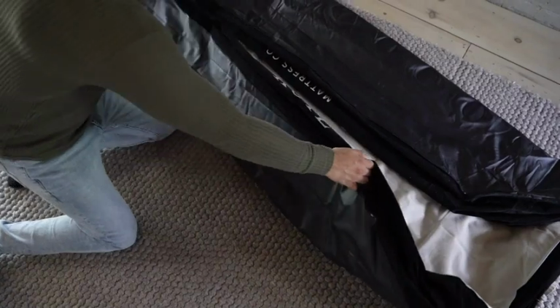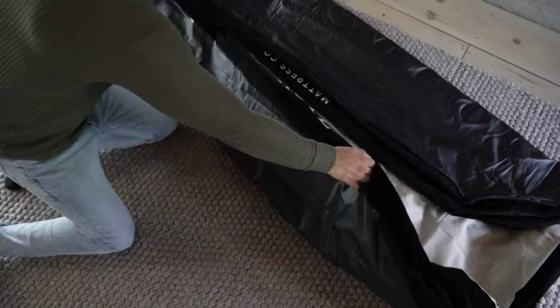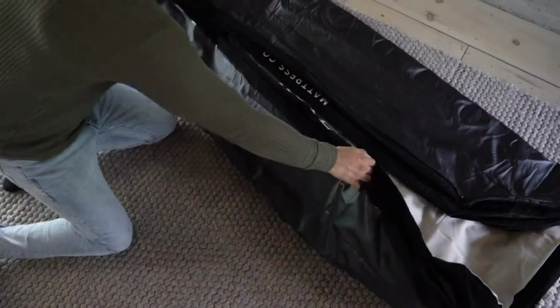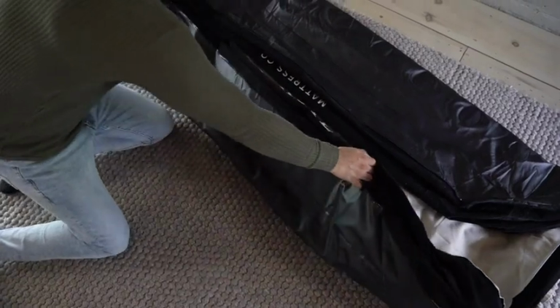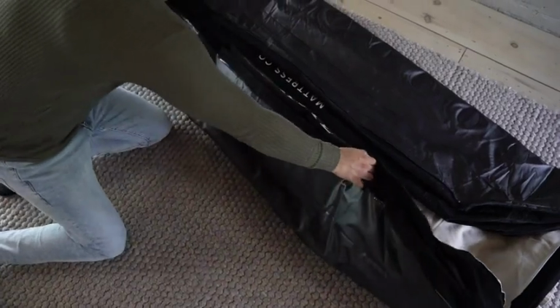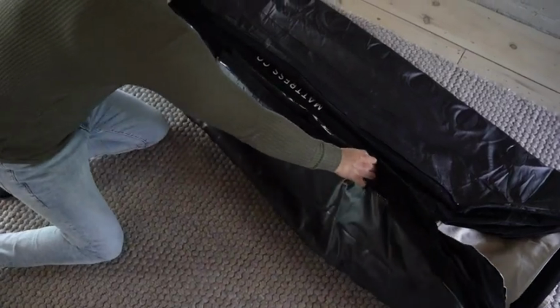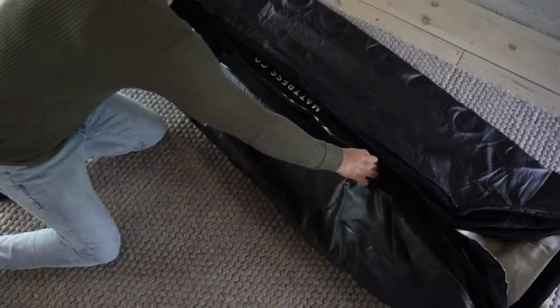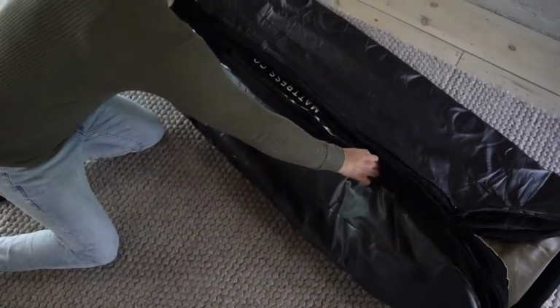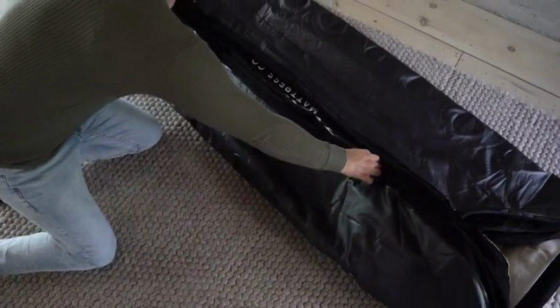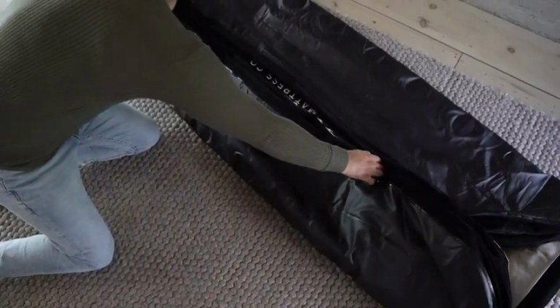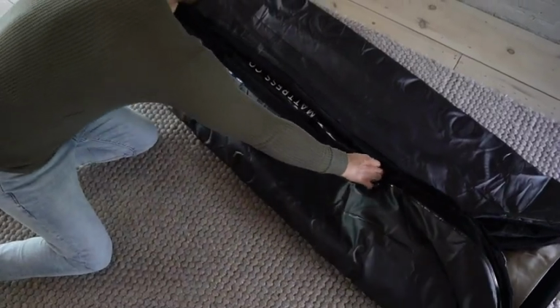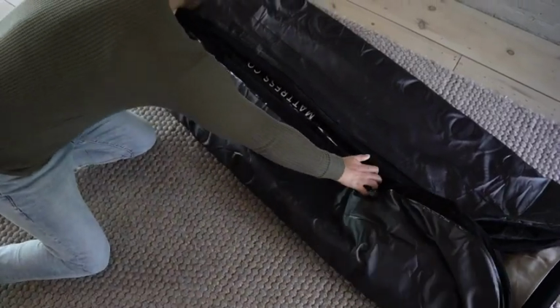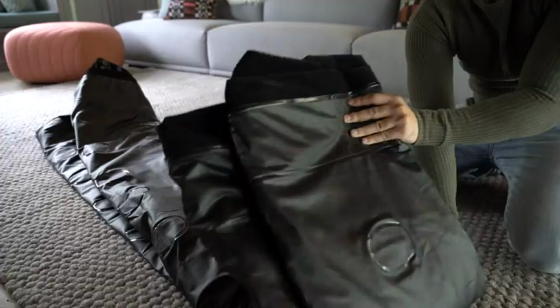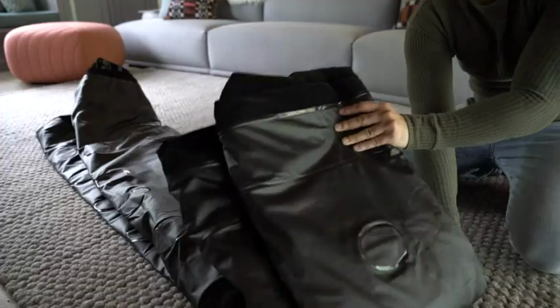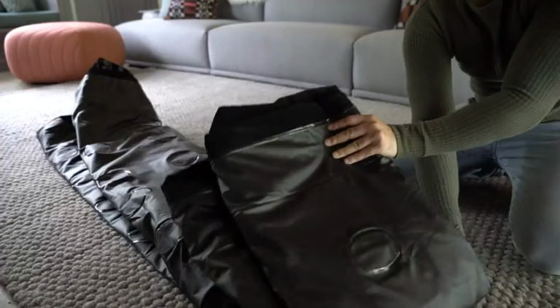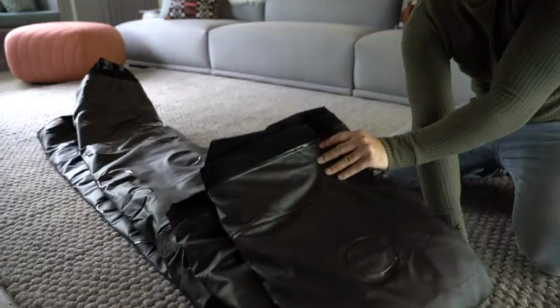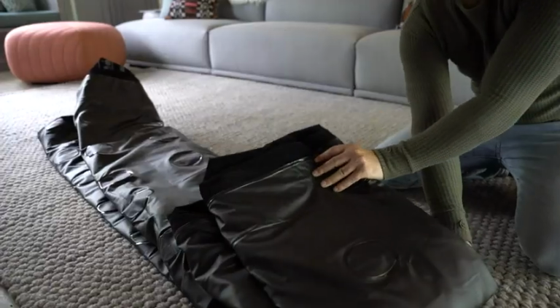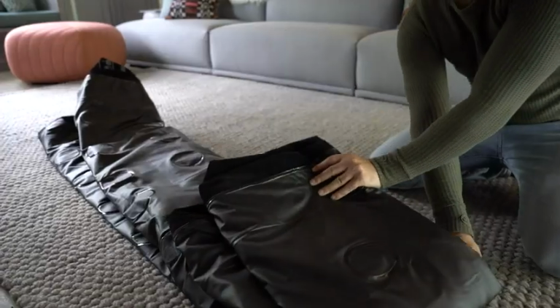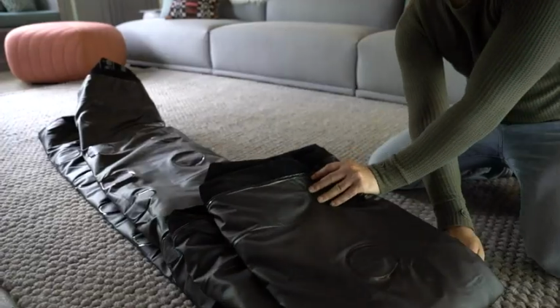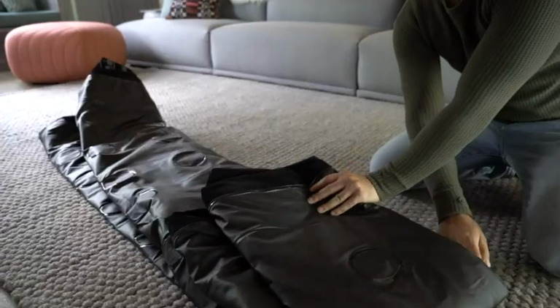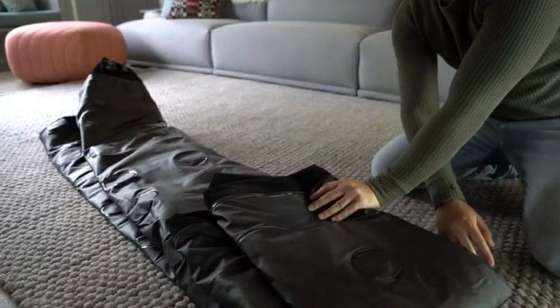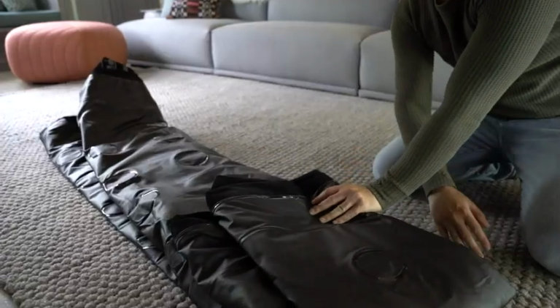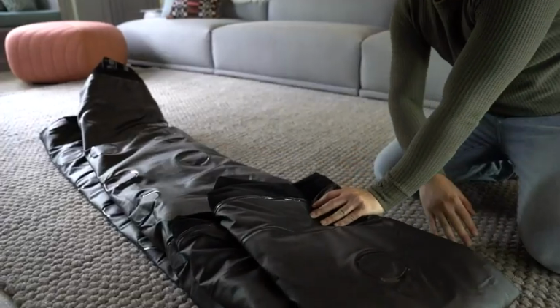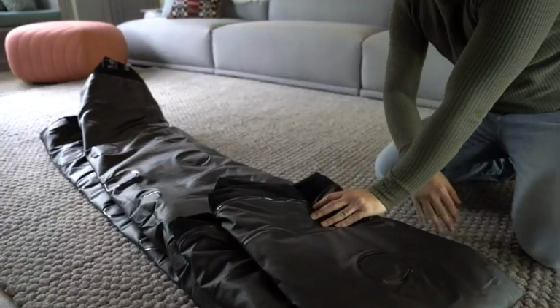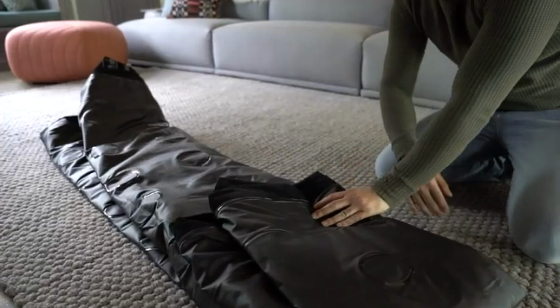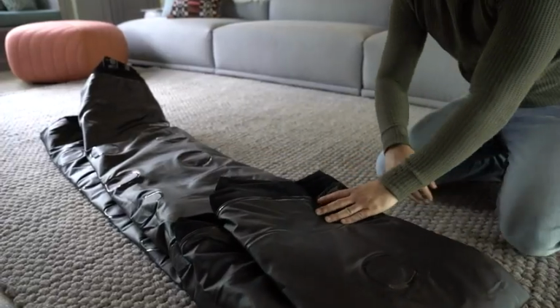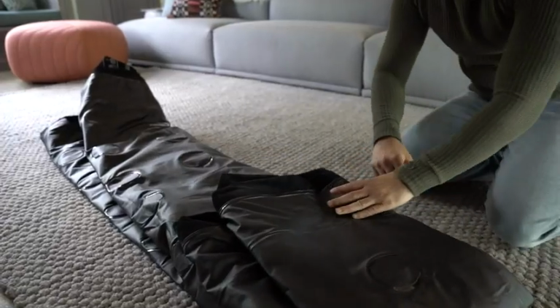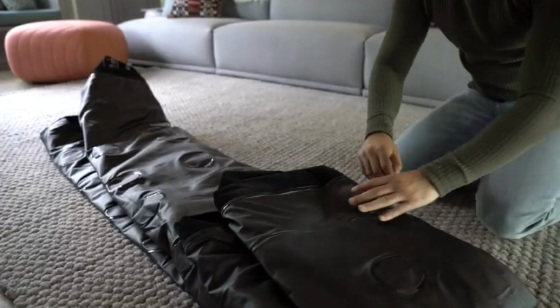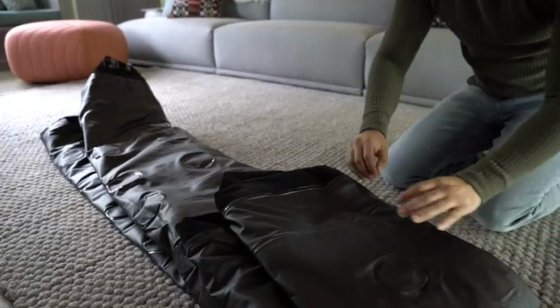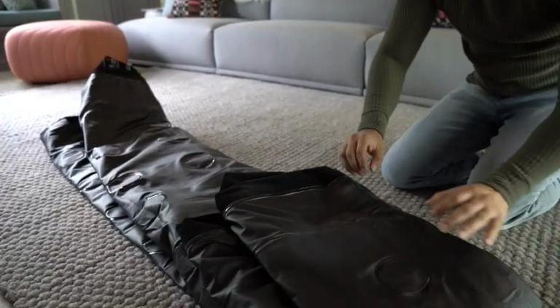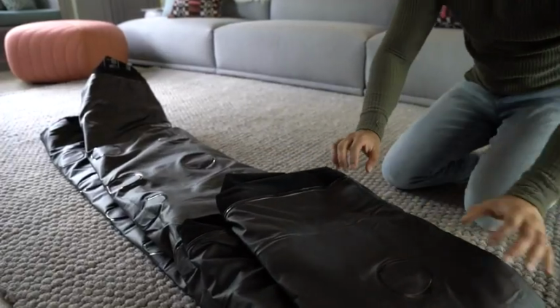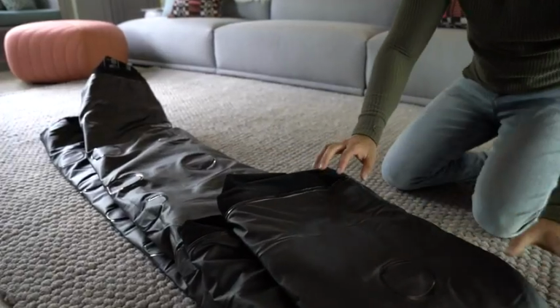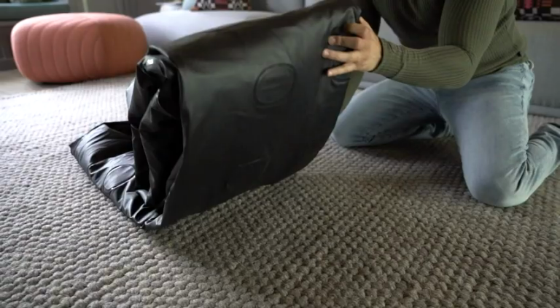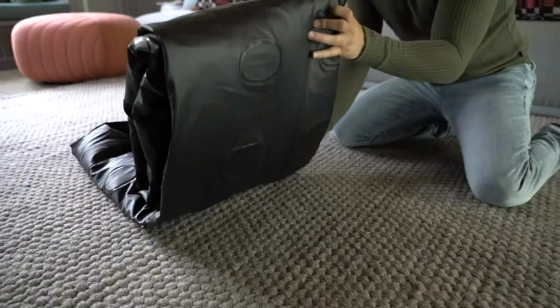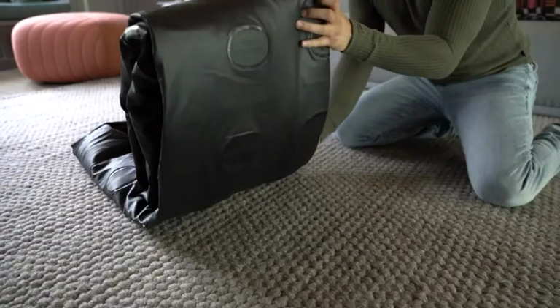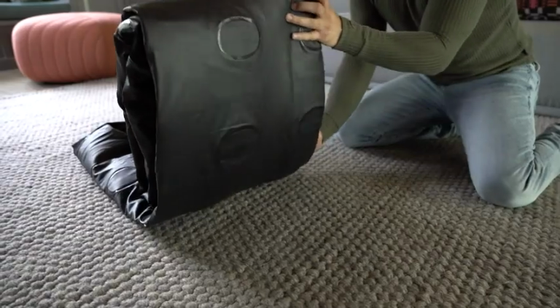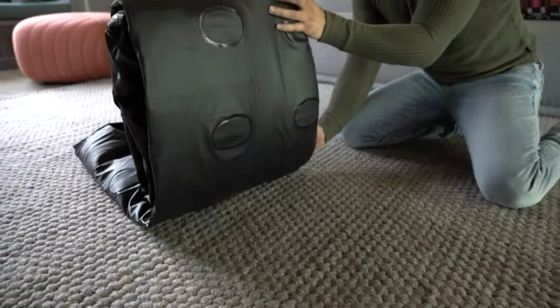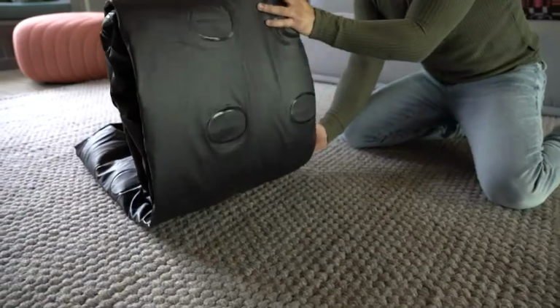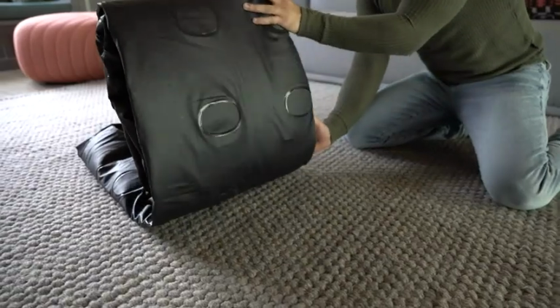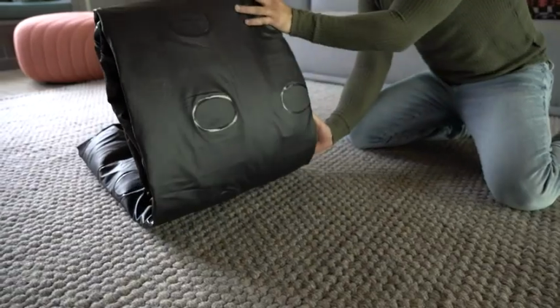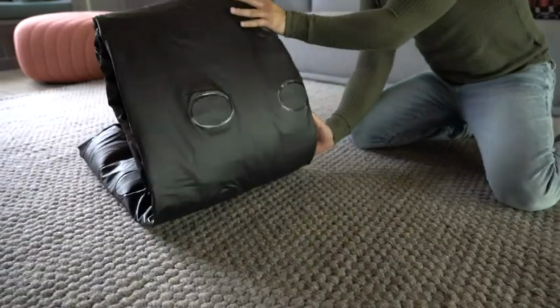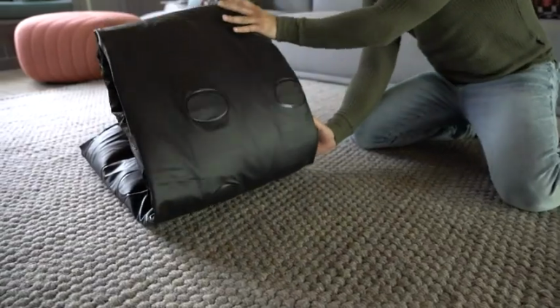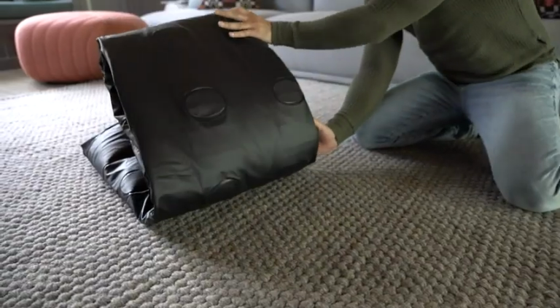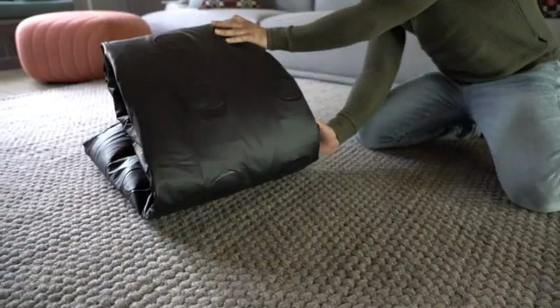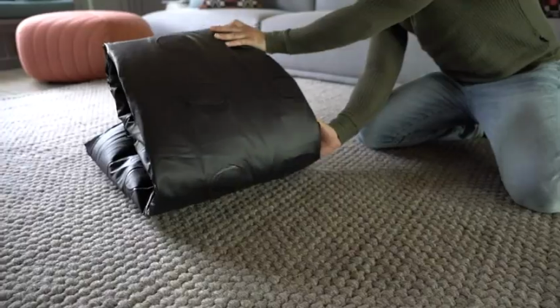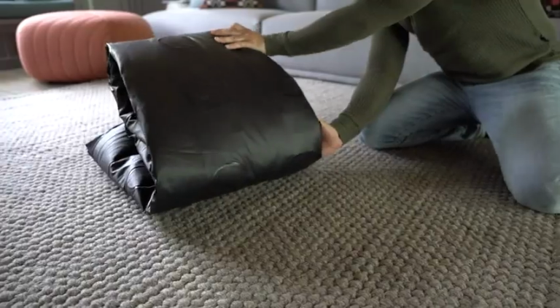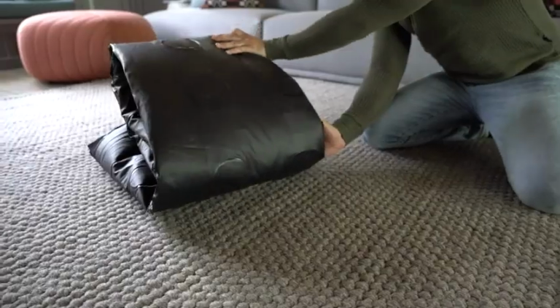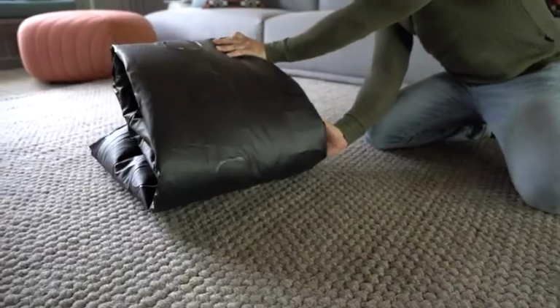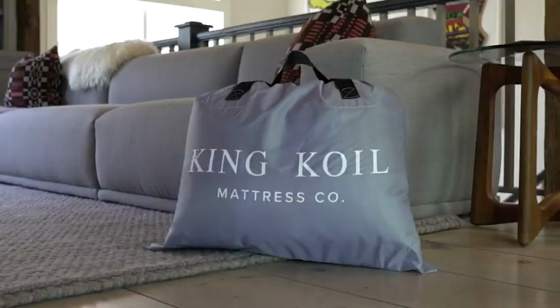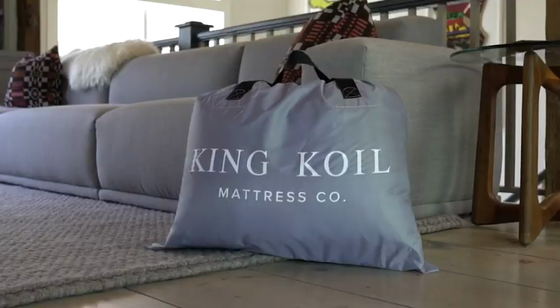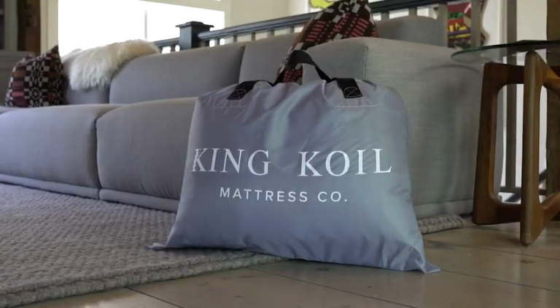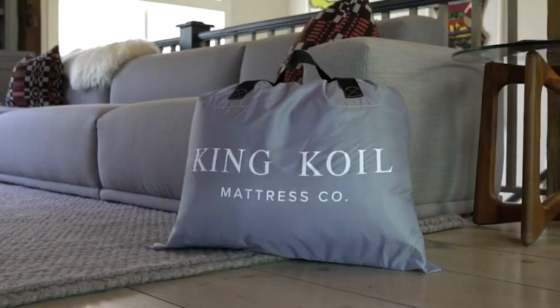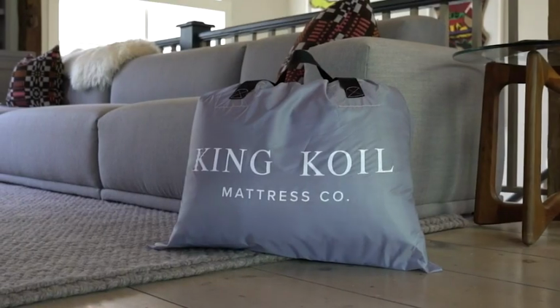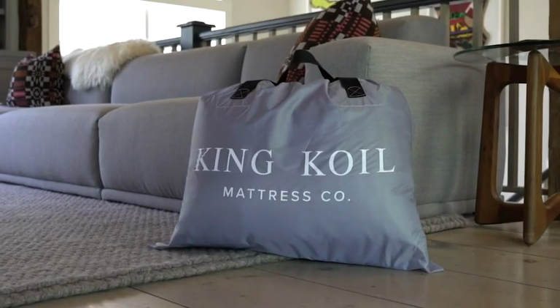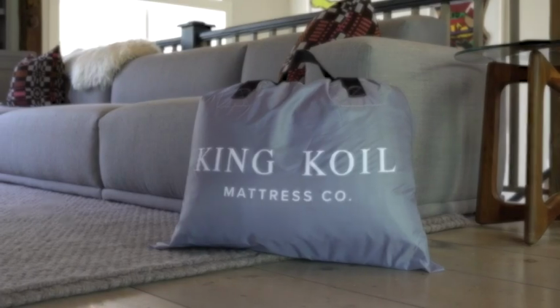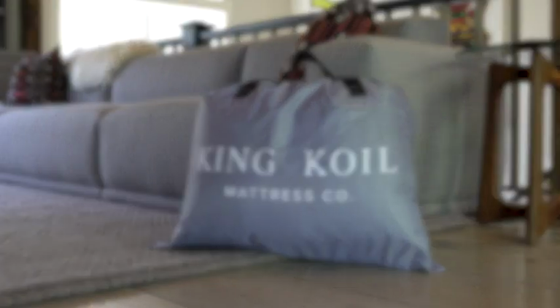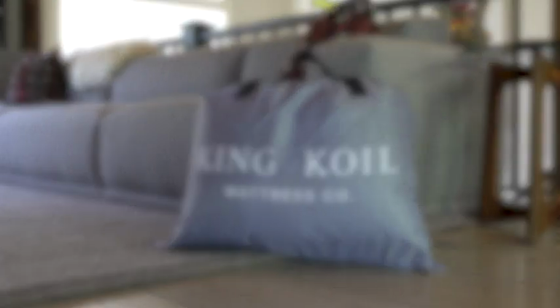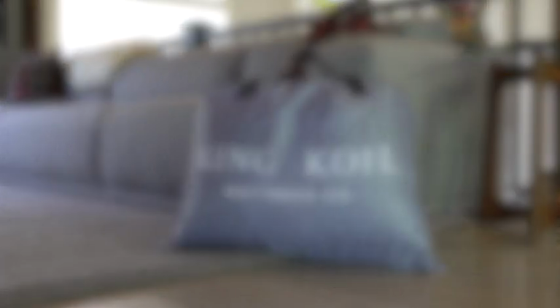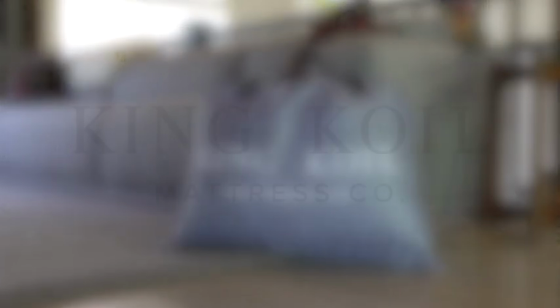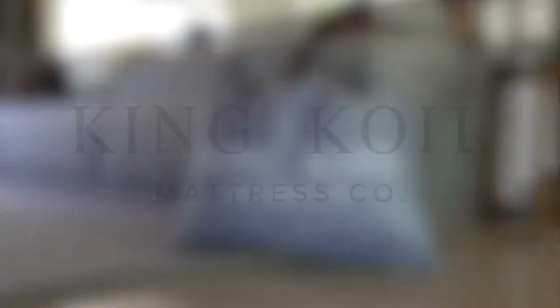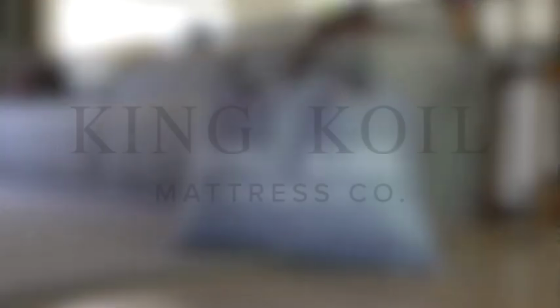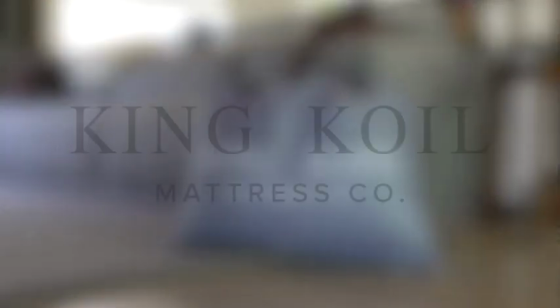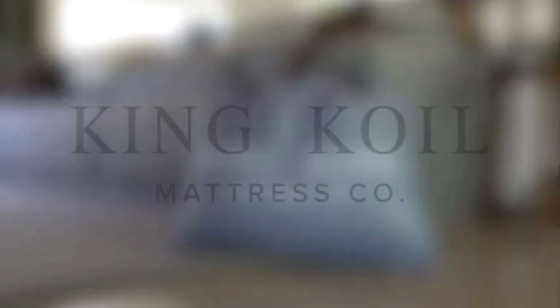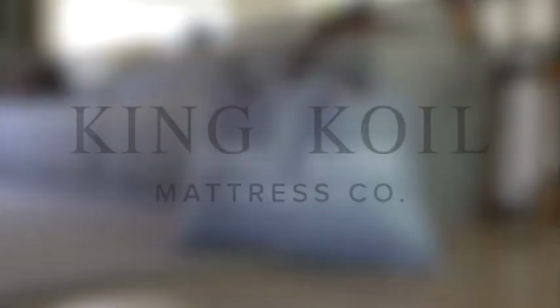King Coil air beds are engineered to feel like a regular mattress, constructed from the highest quality materials and designed for your comfort.